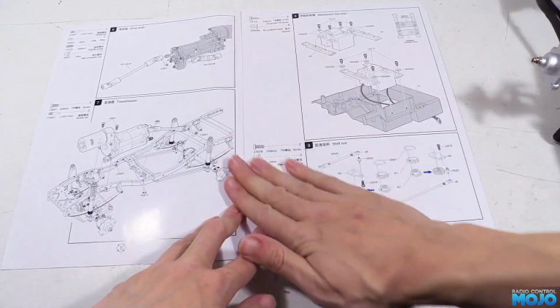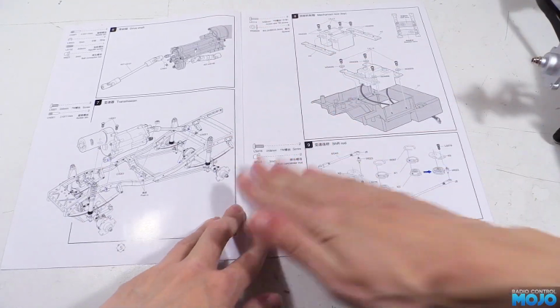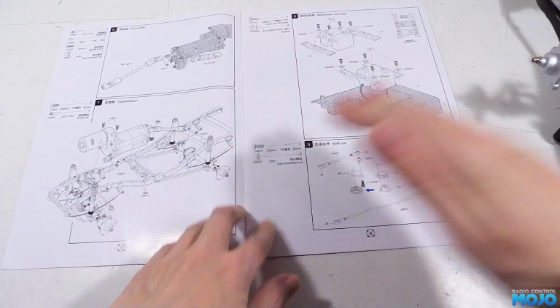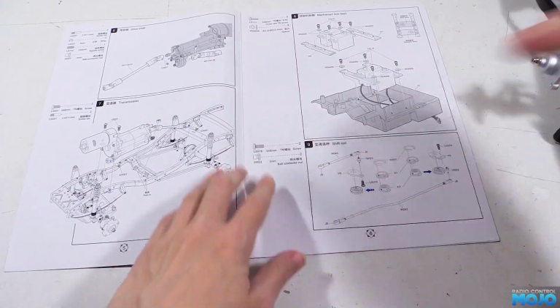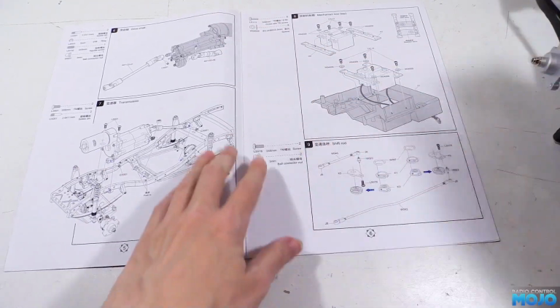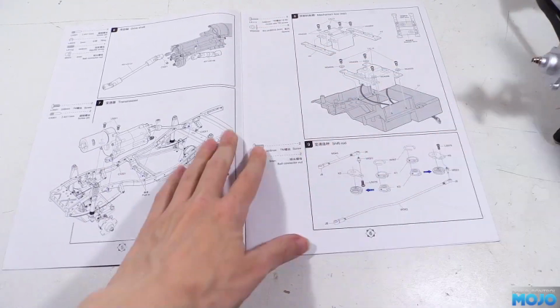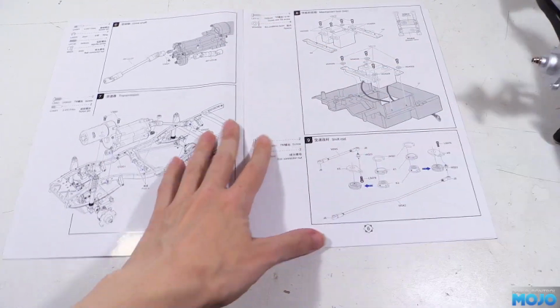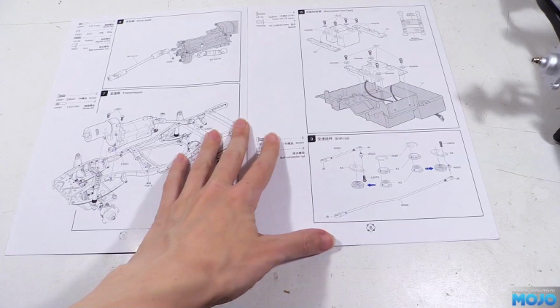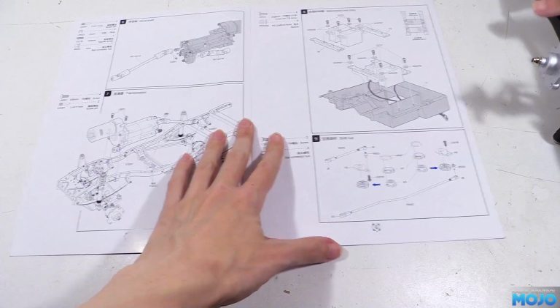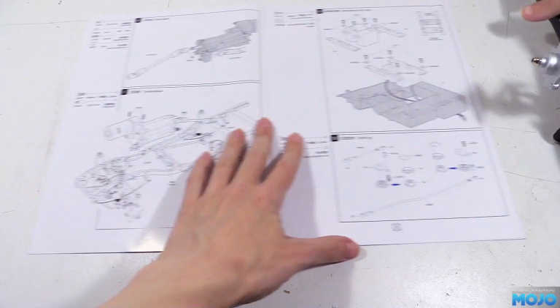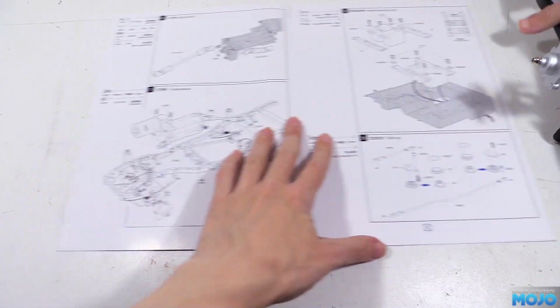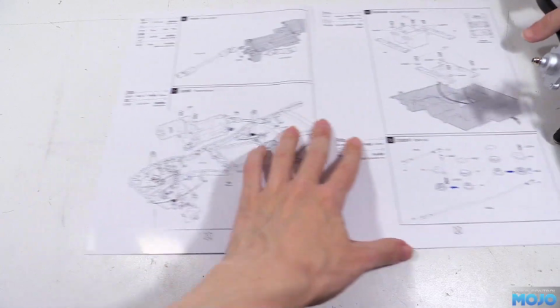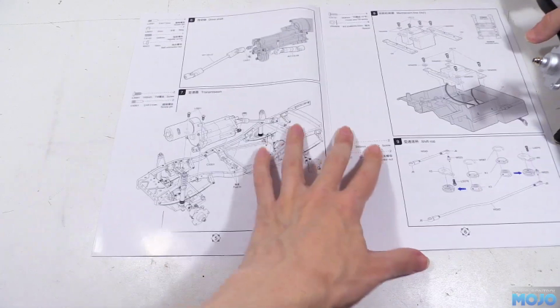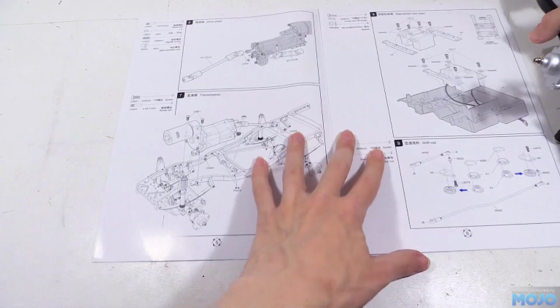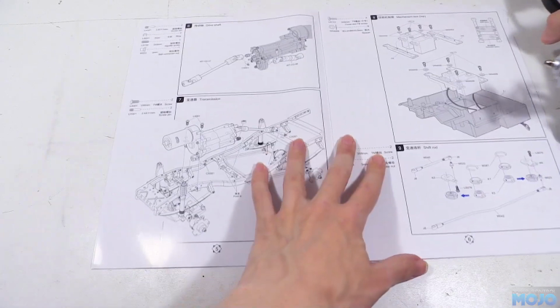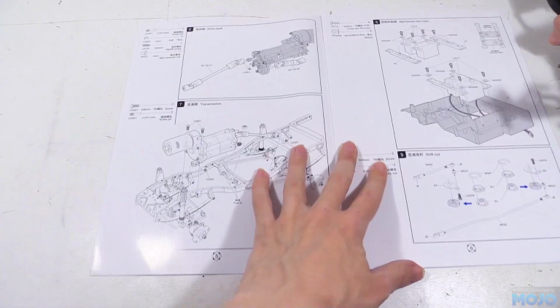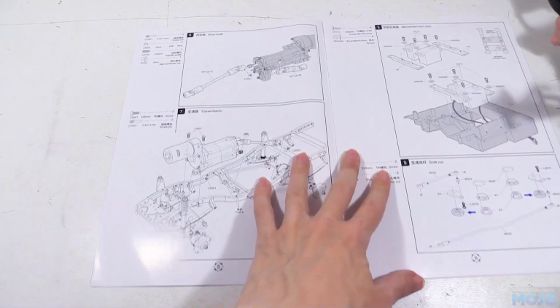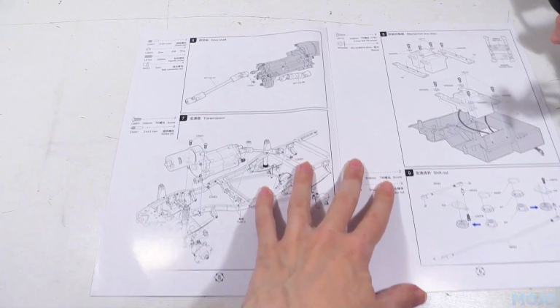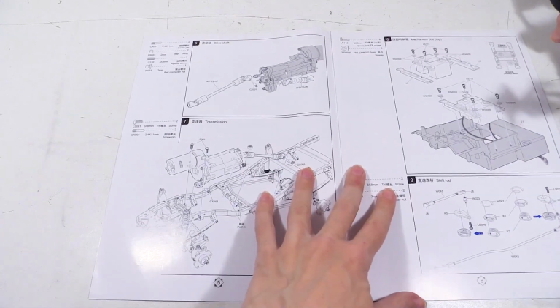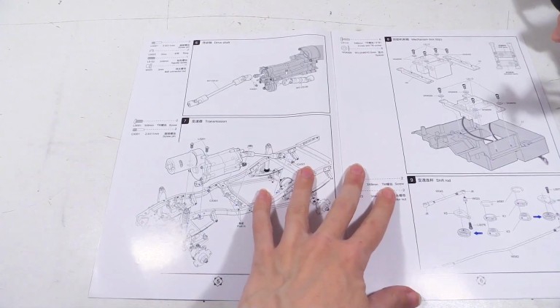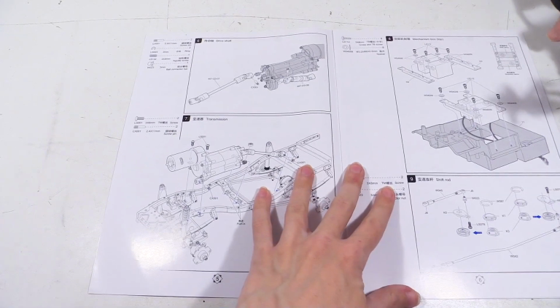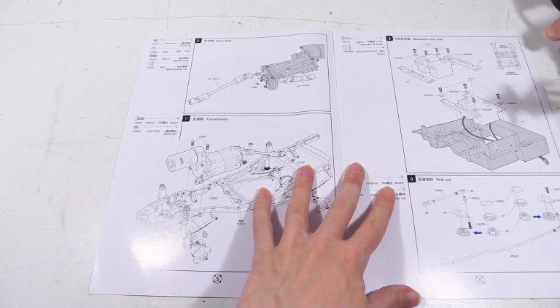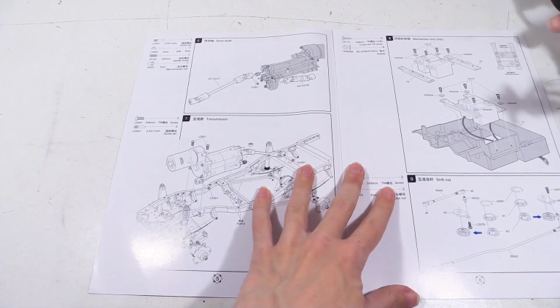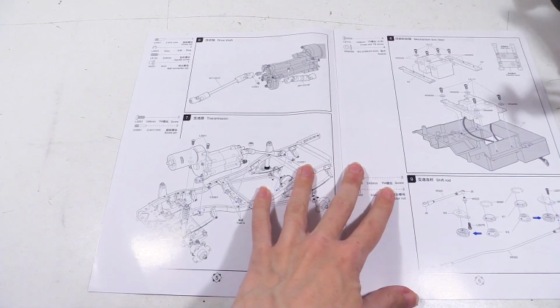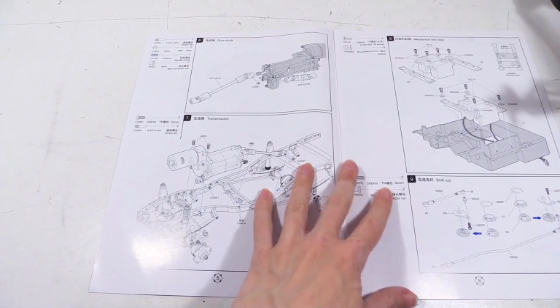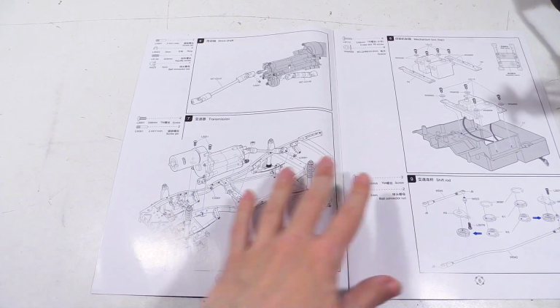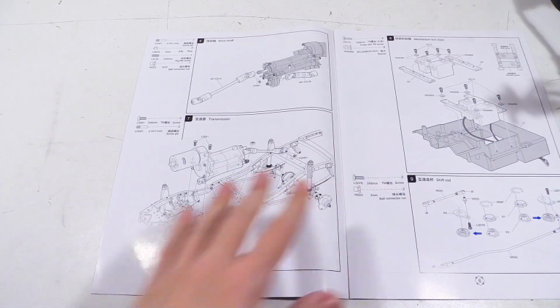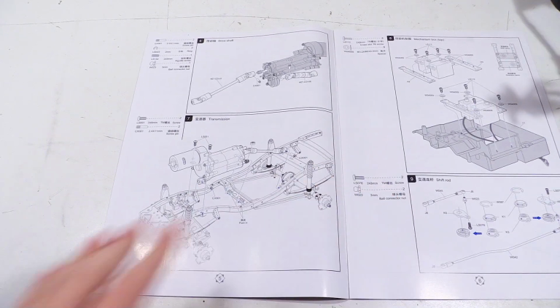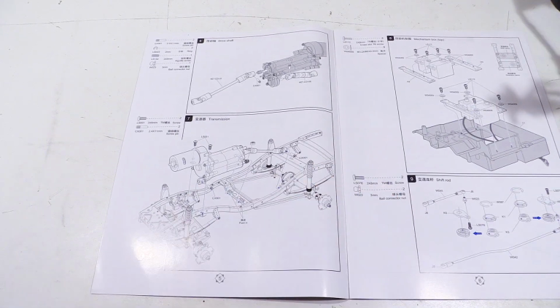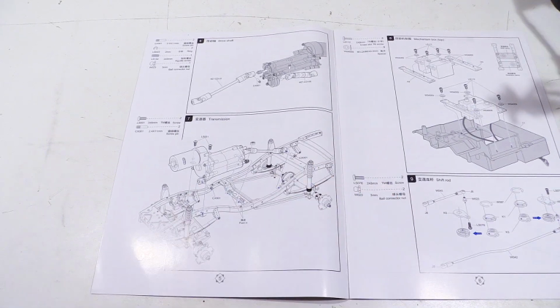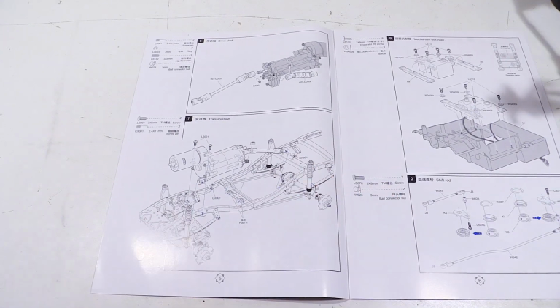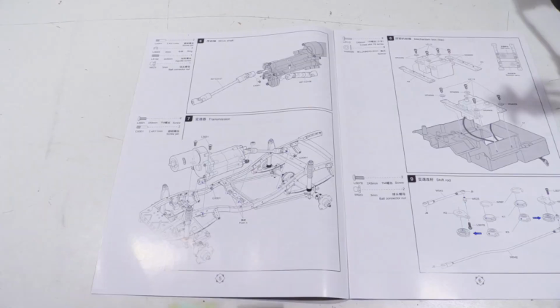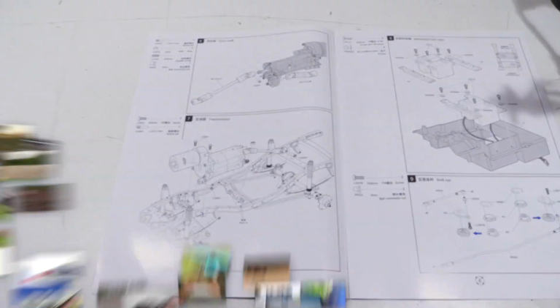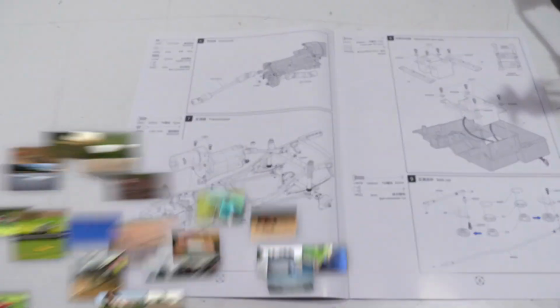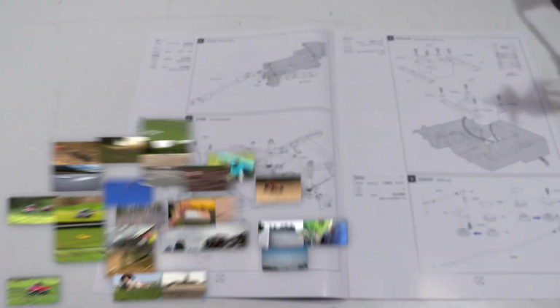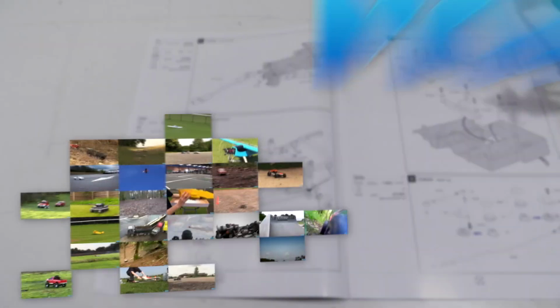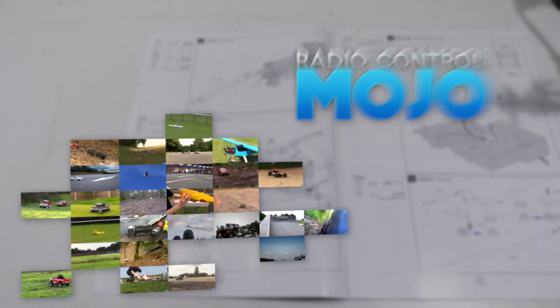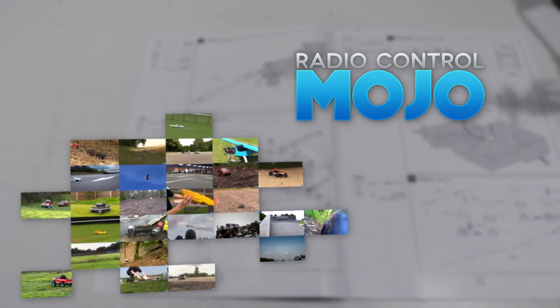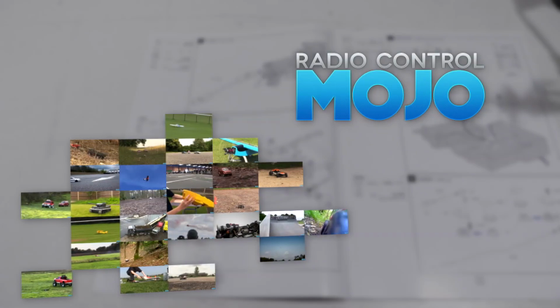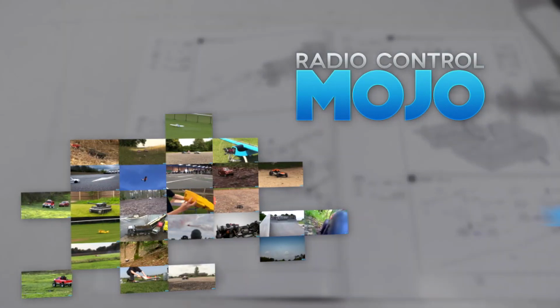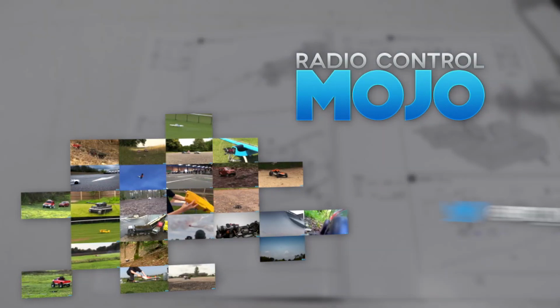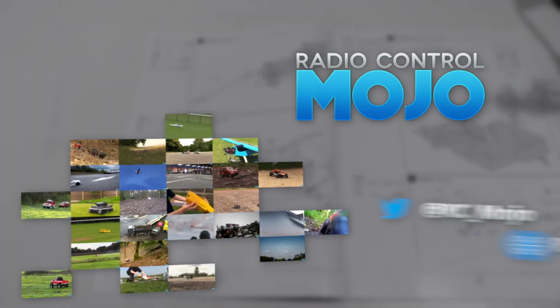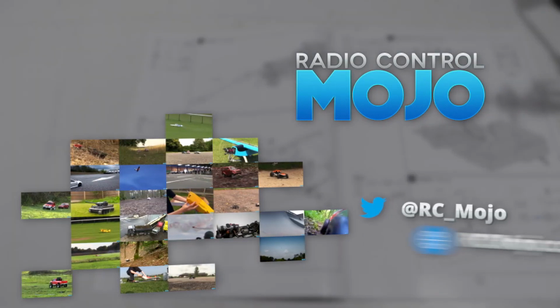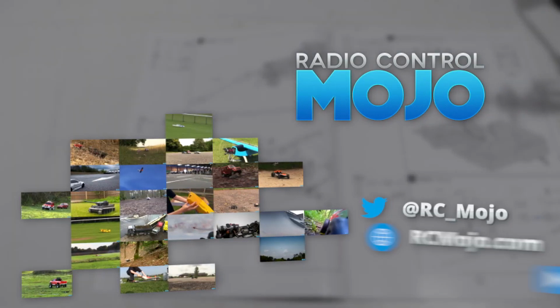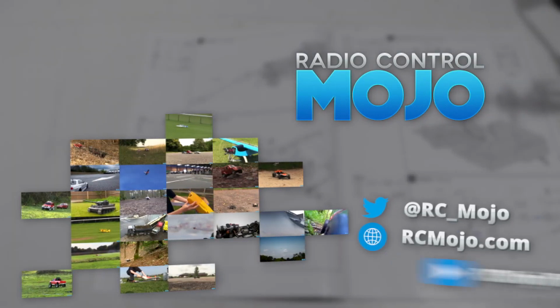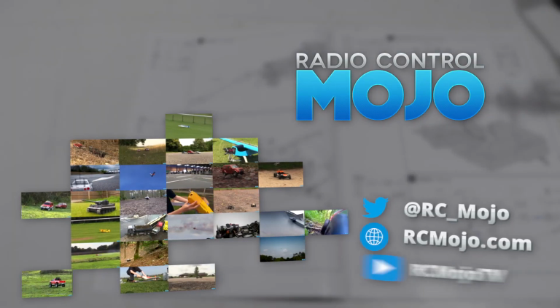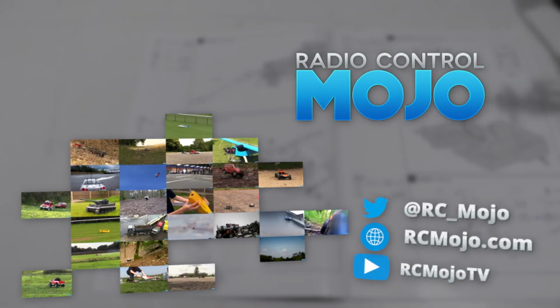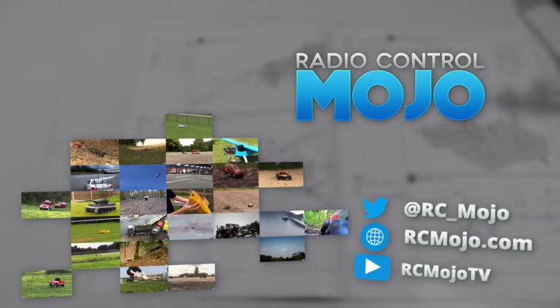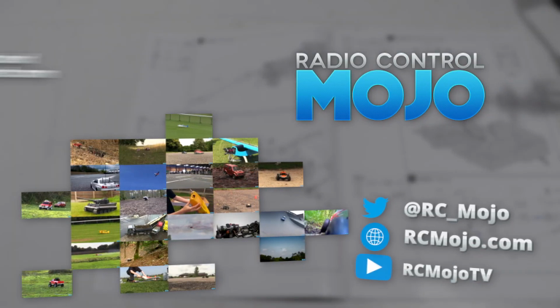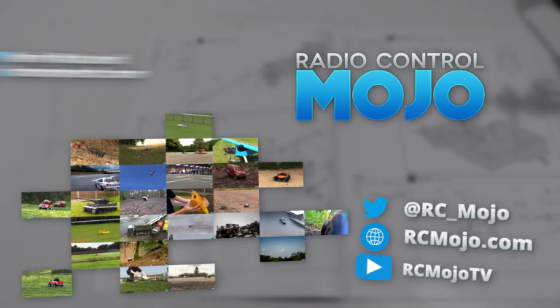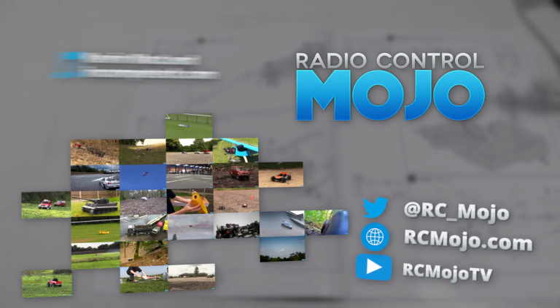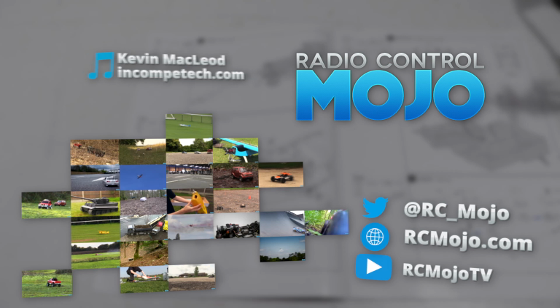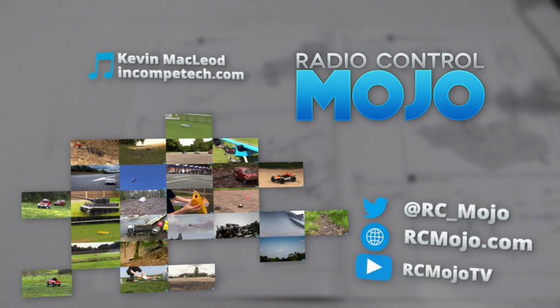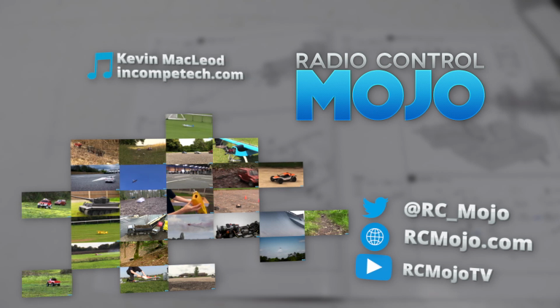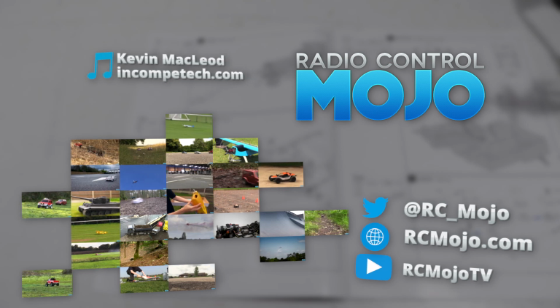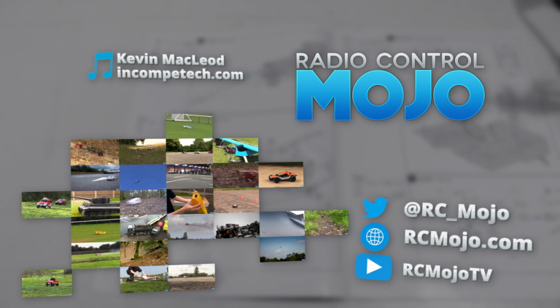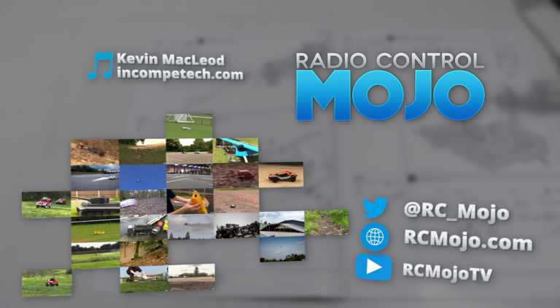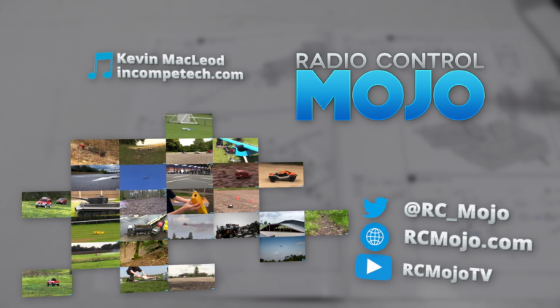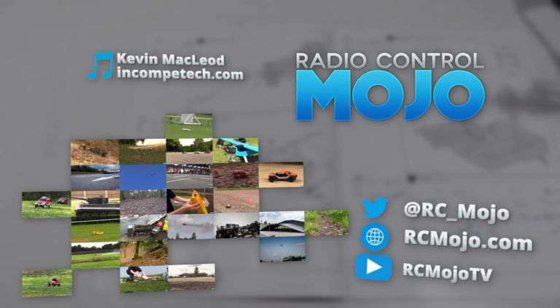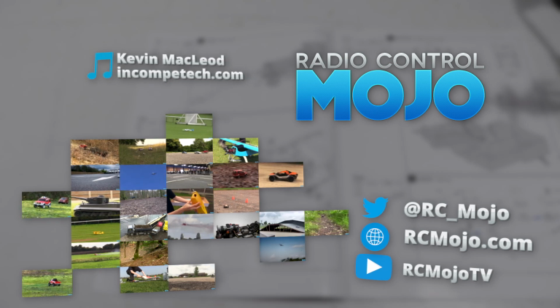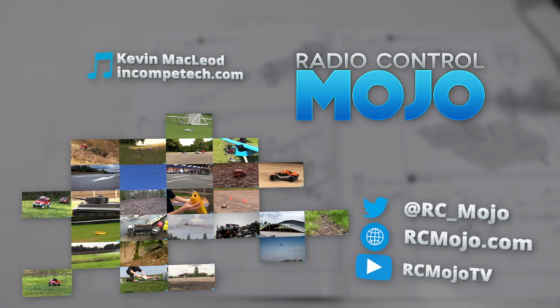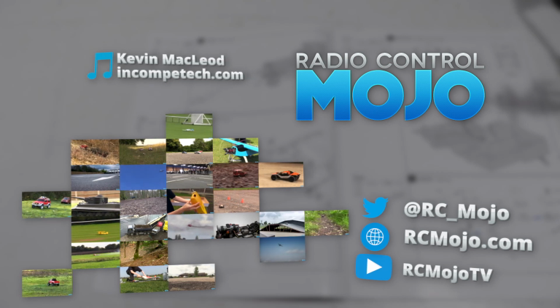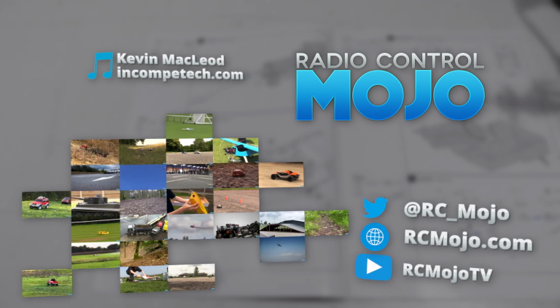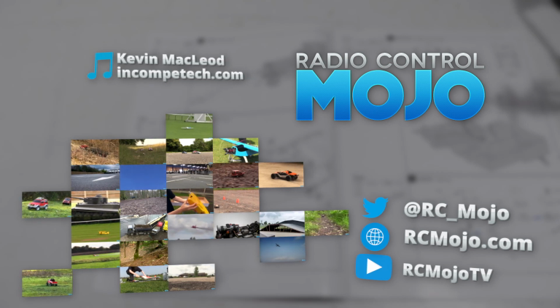OK, as always, thanks for watching. Like if you liked, subscribe if you're not already, and leave a comment if there's something on your mind. Bye guys!